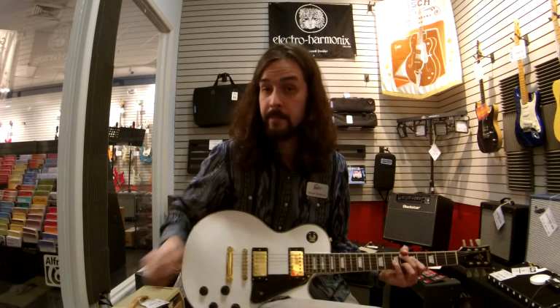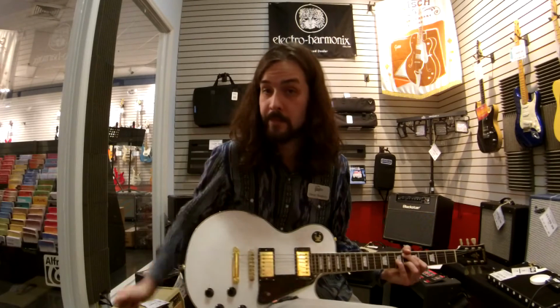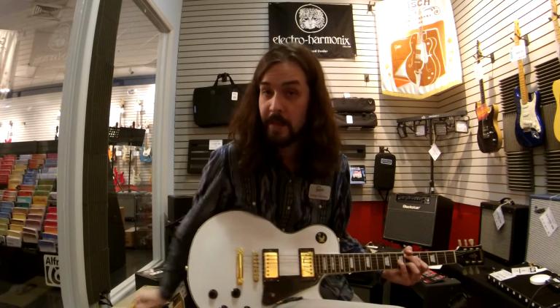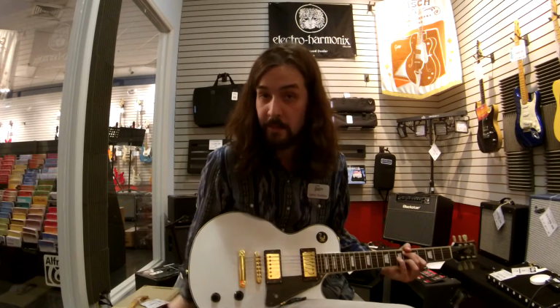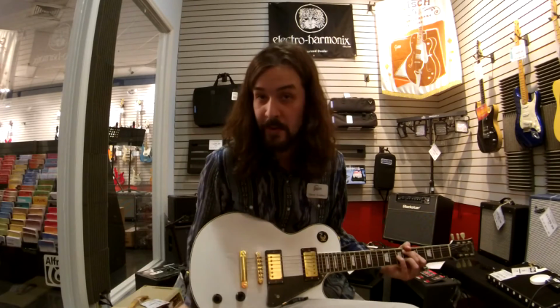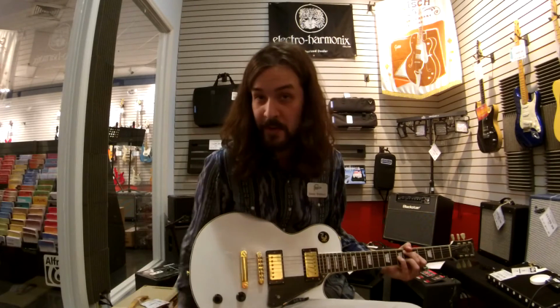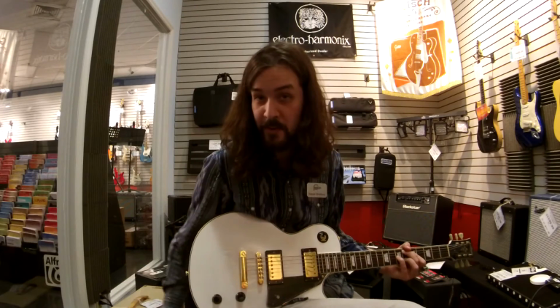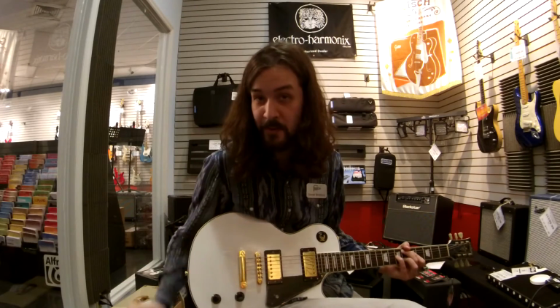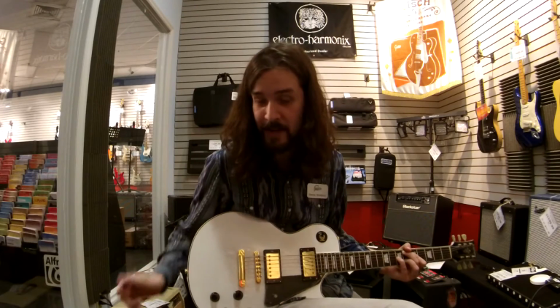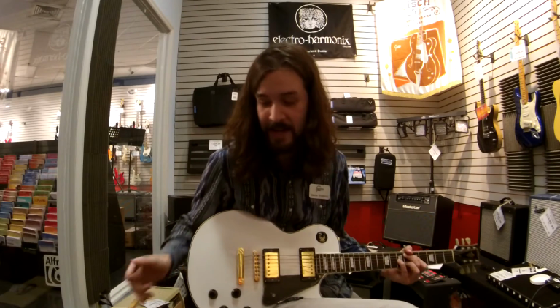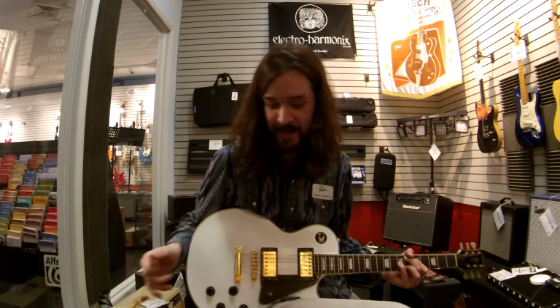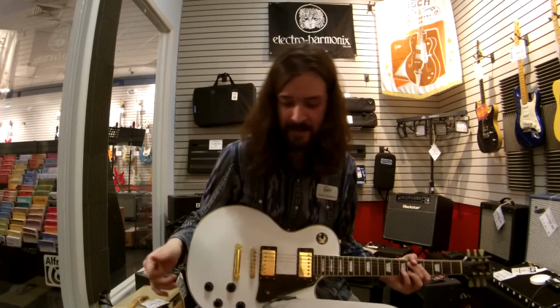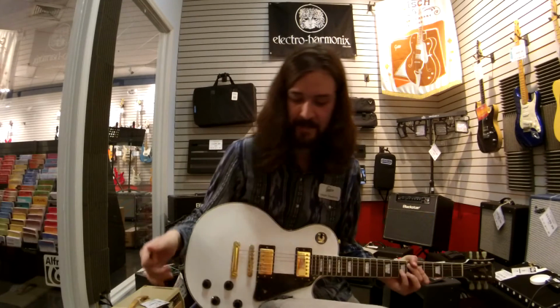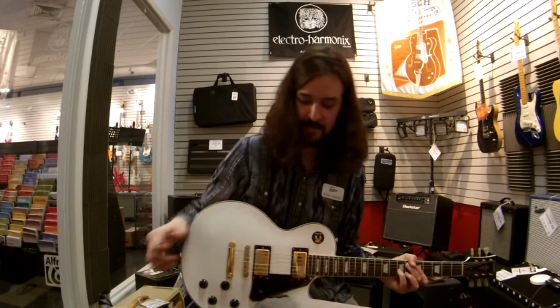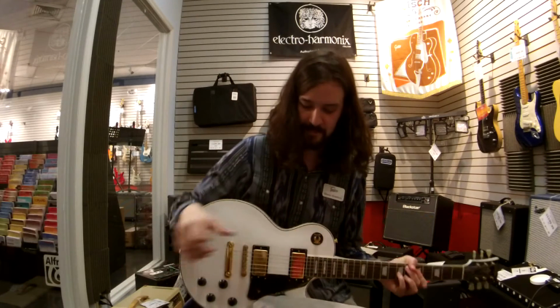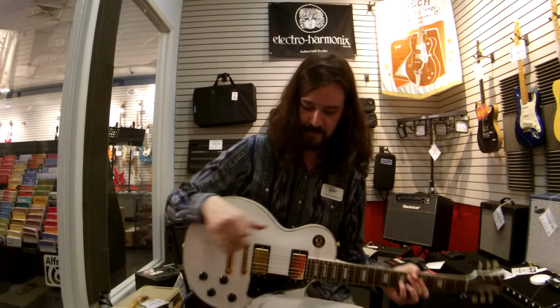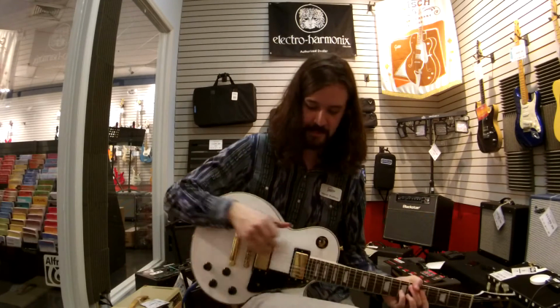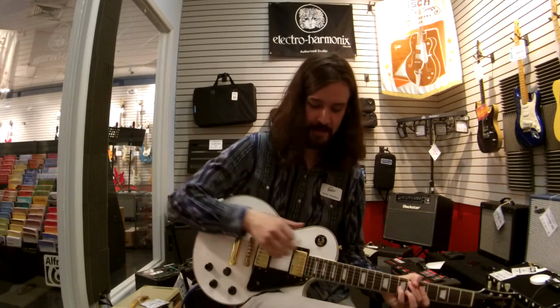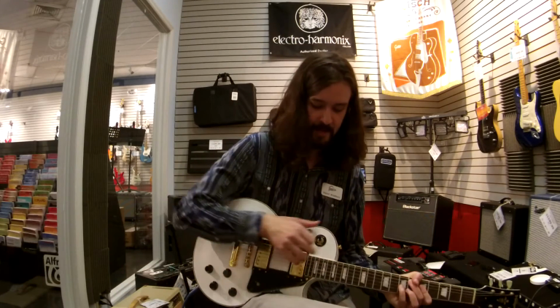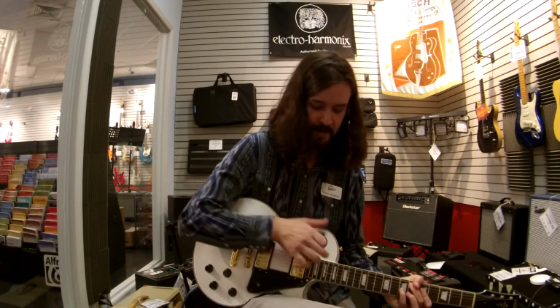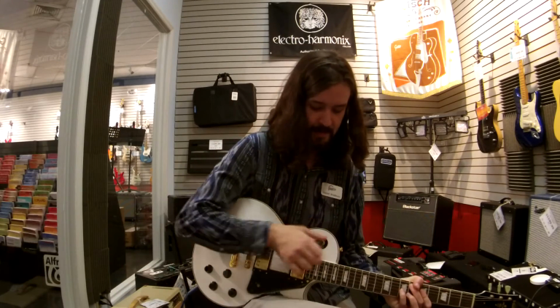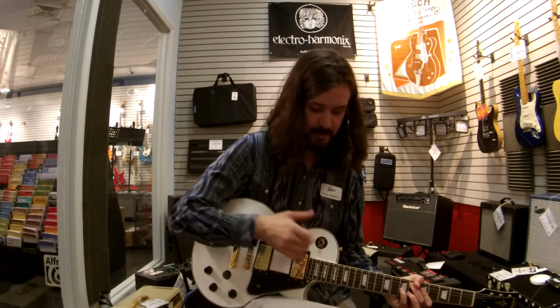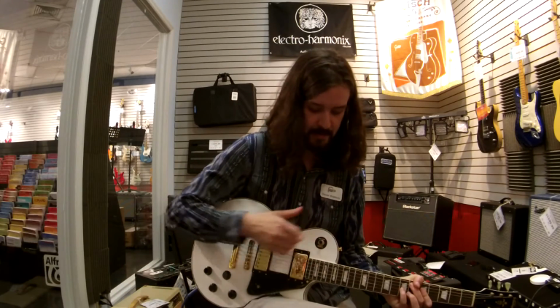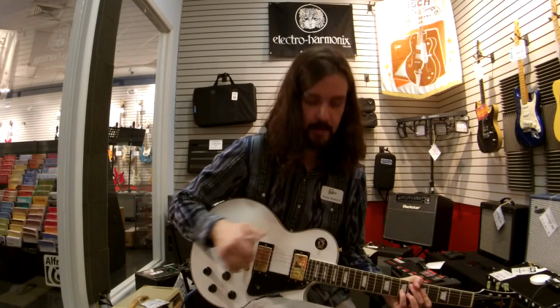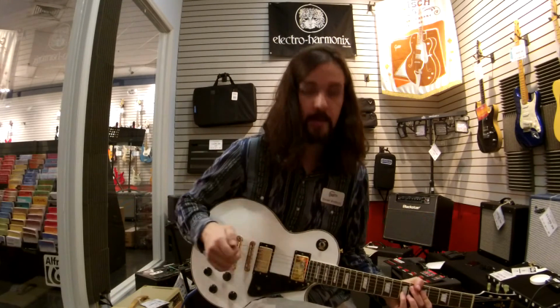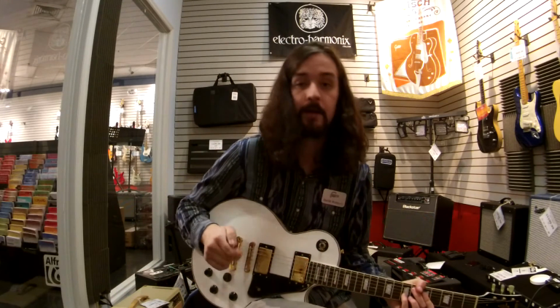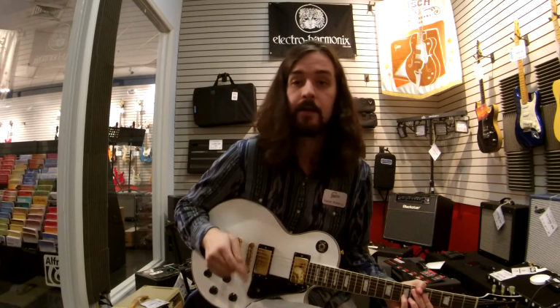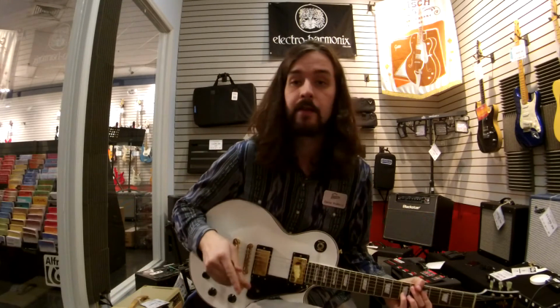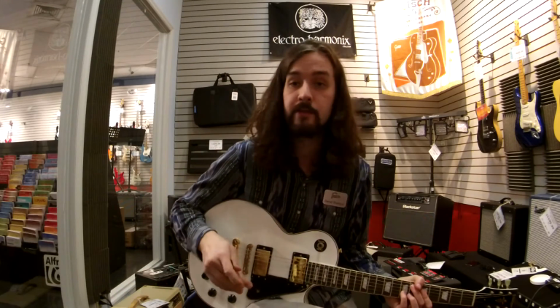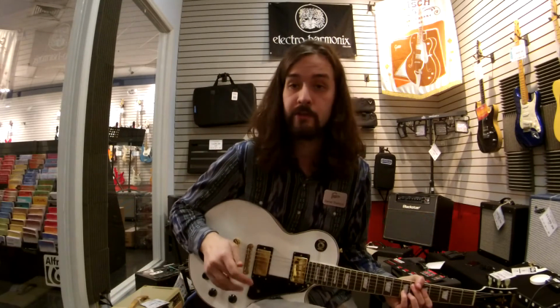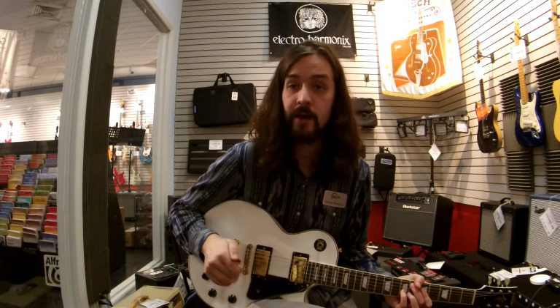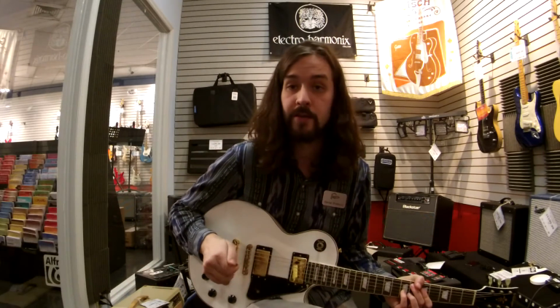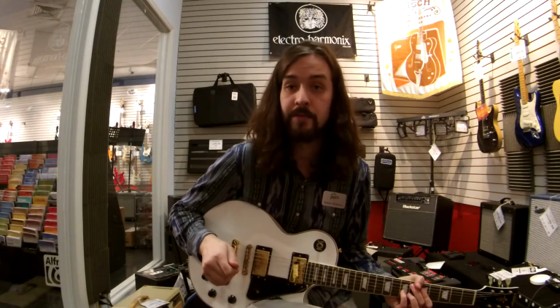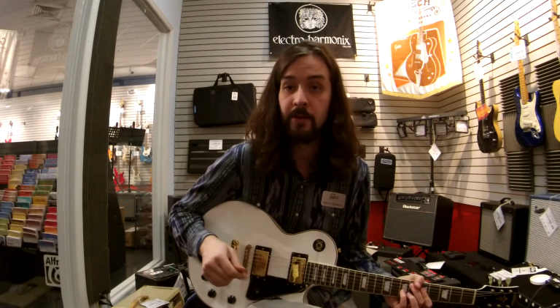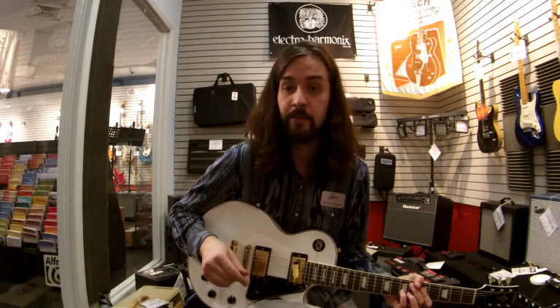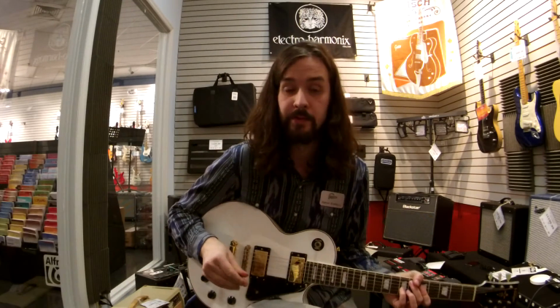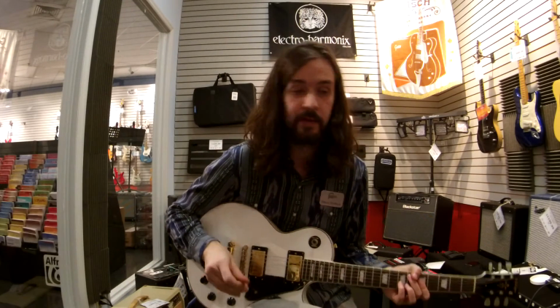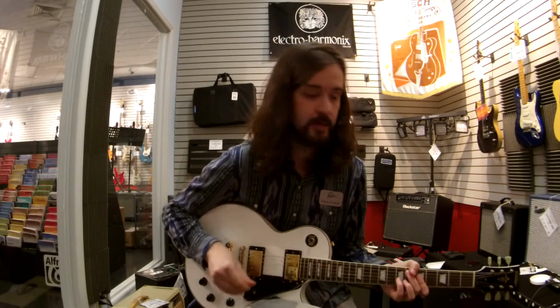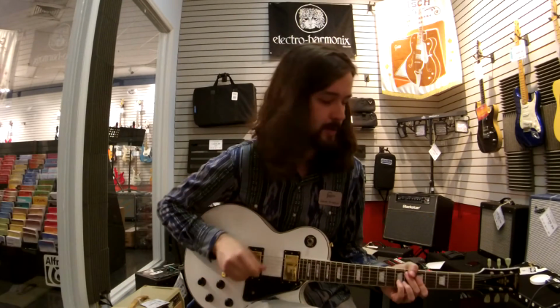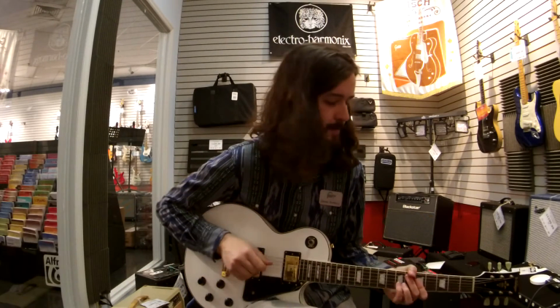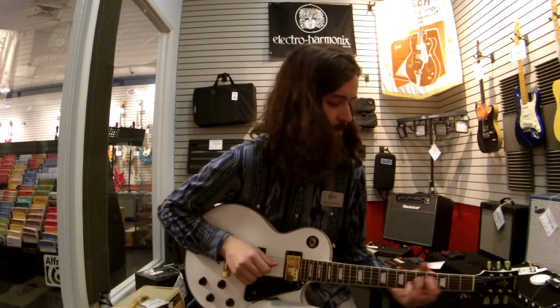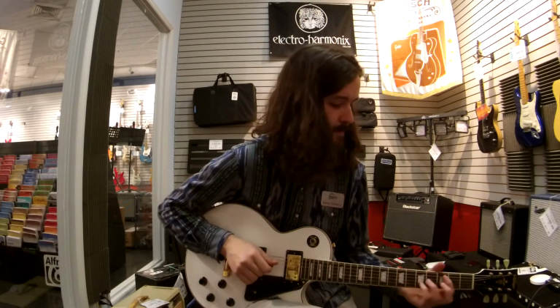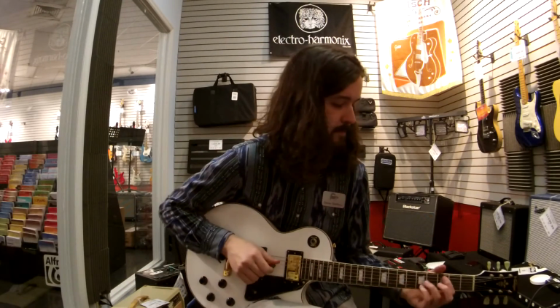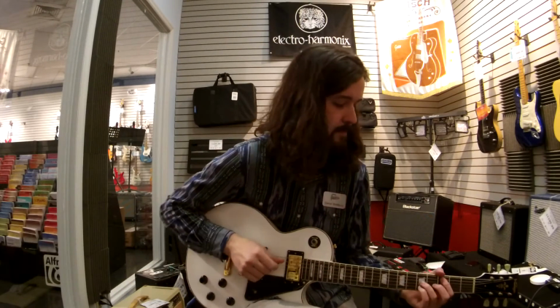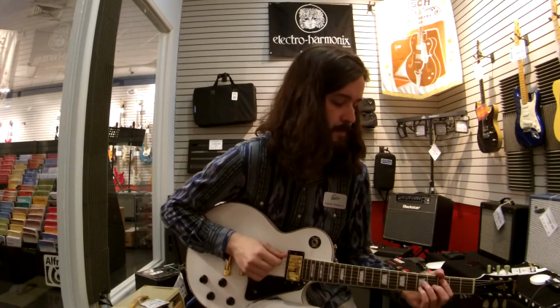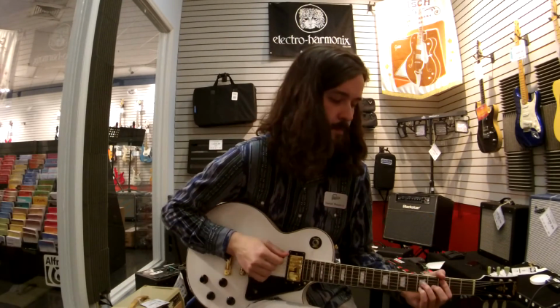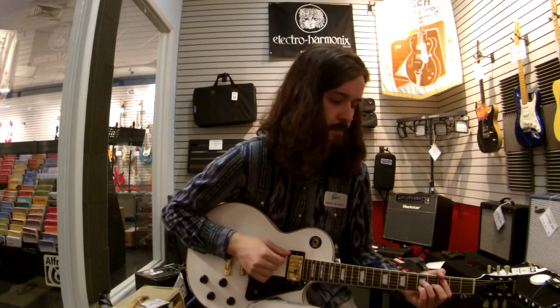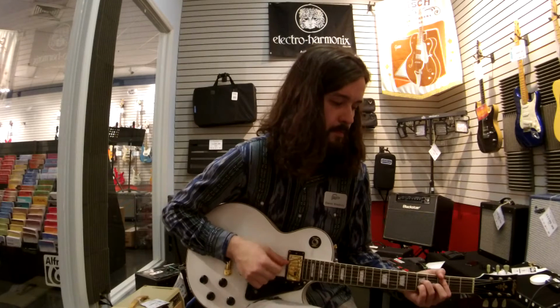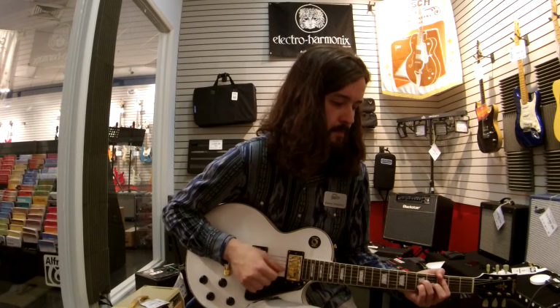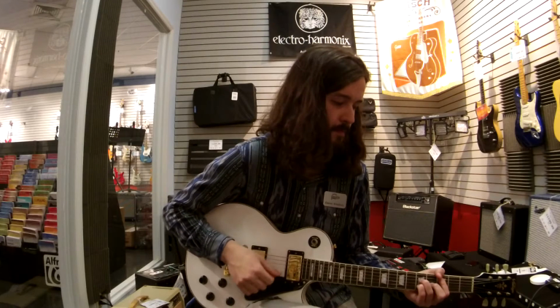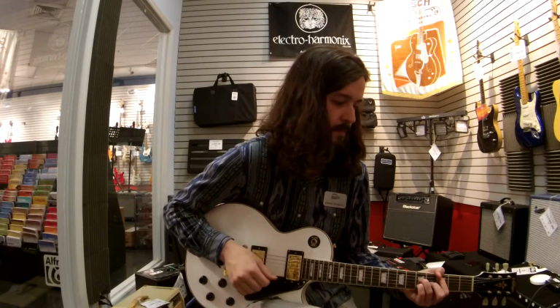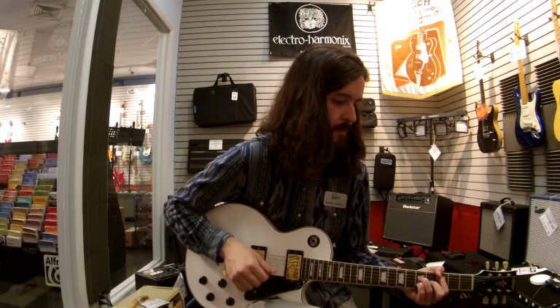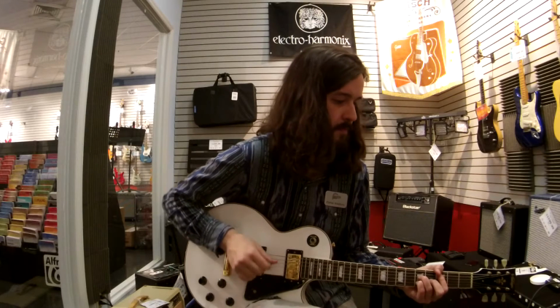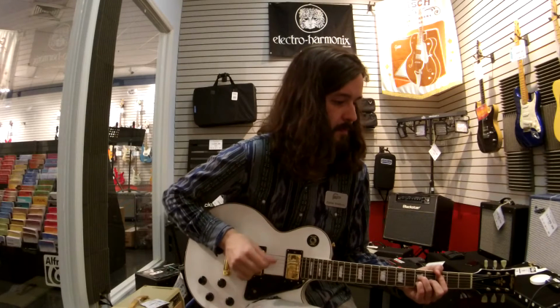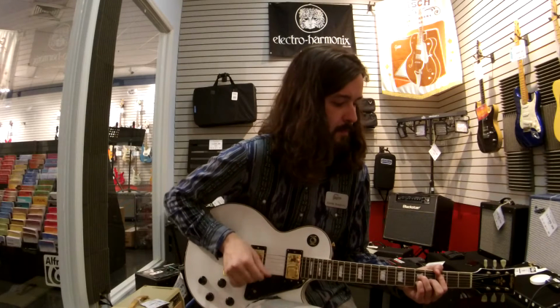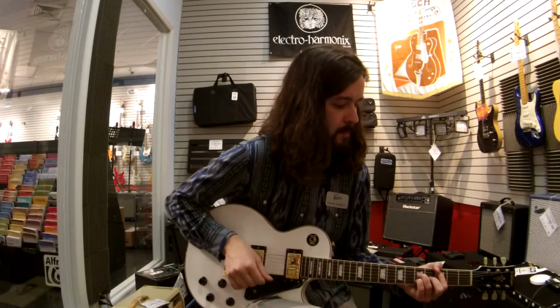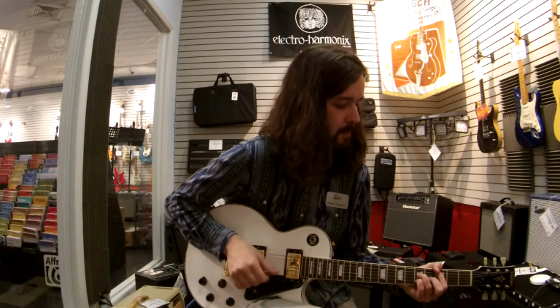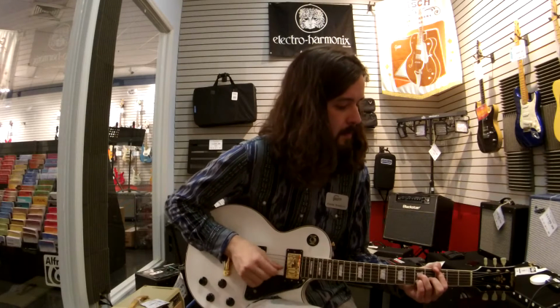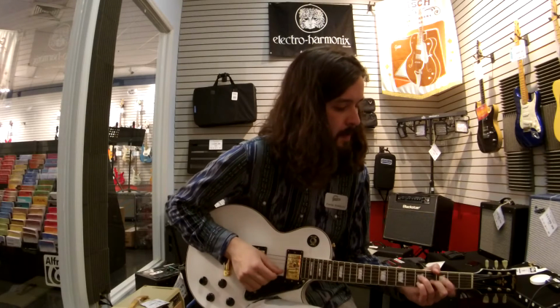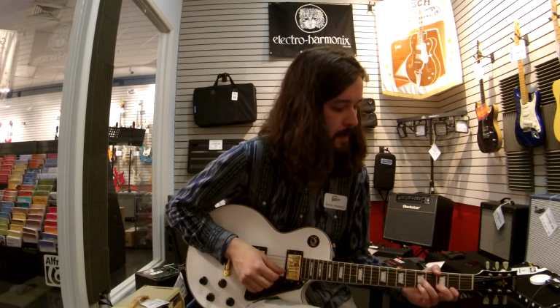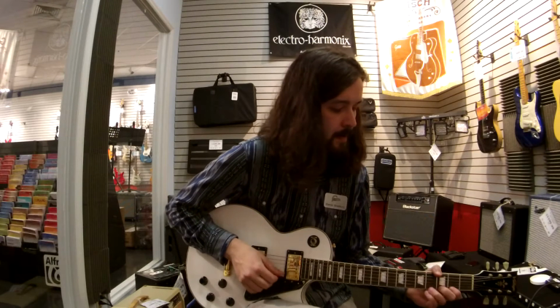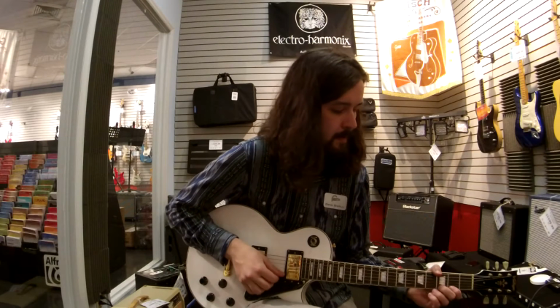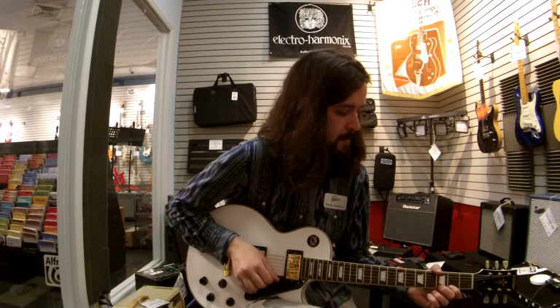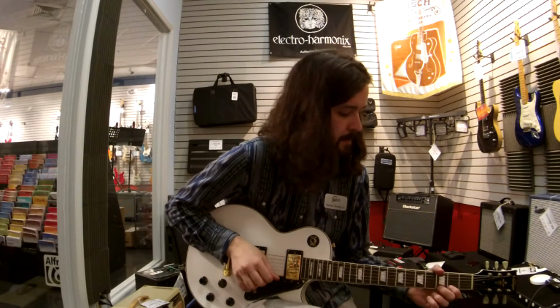Pretty cool, right? Alright, let's try the middle position.